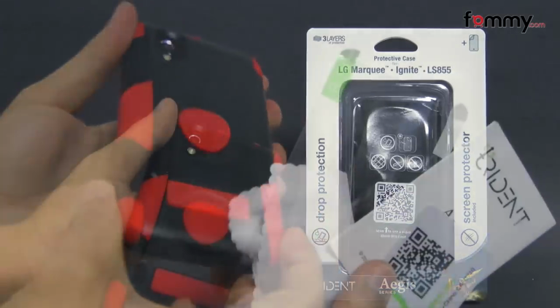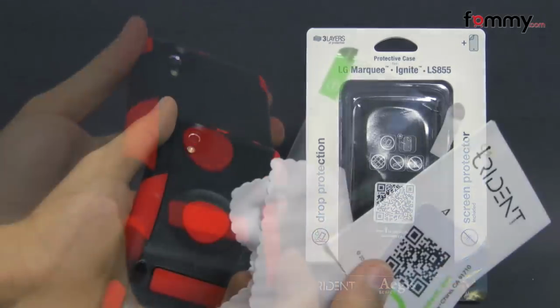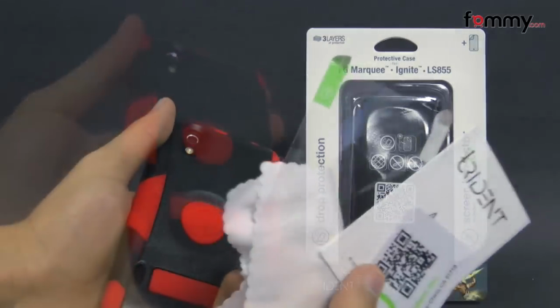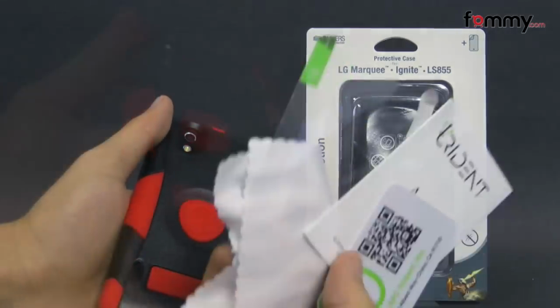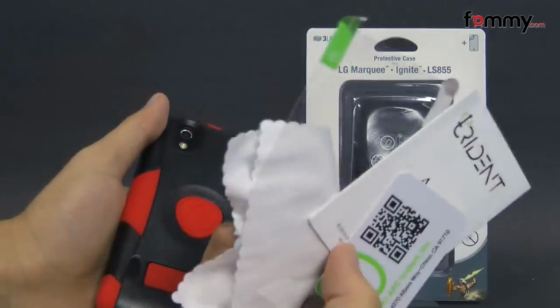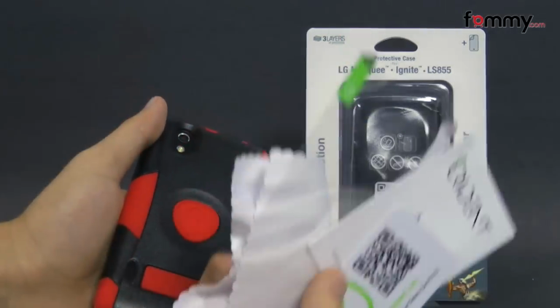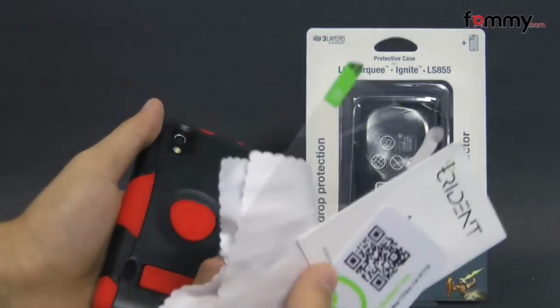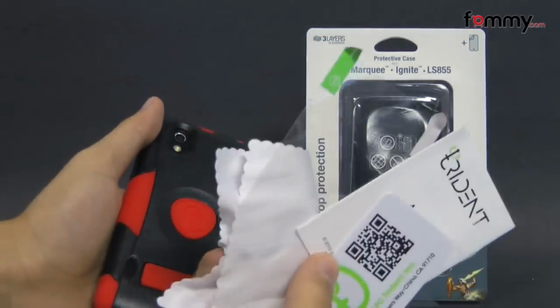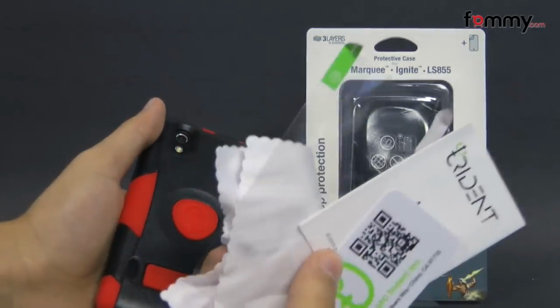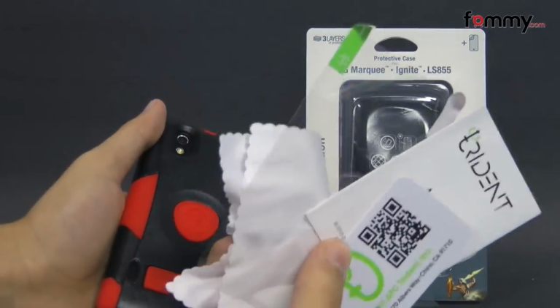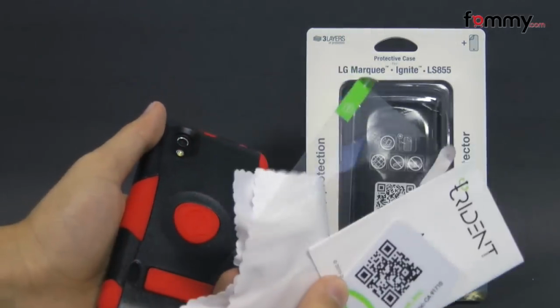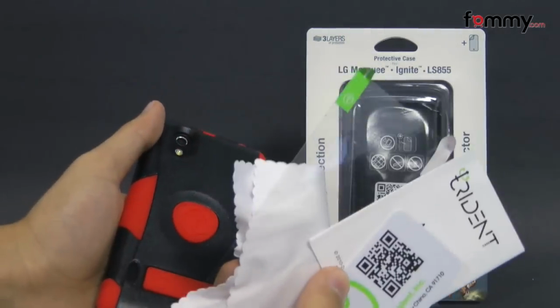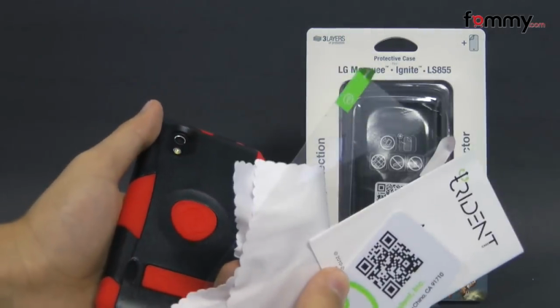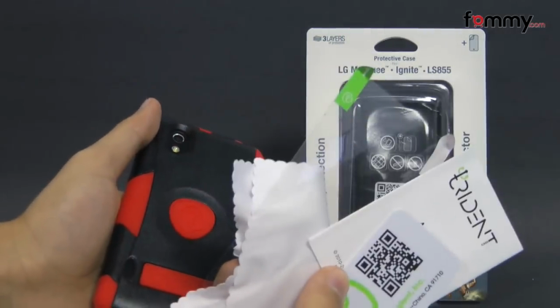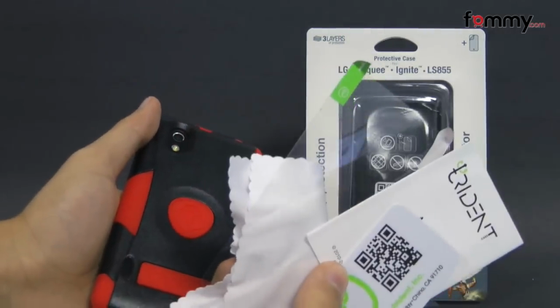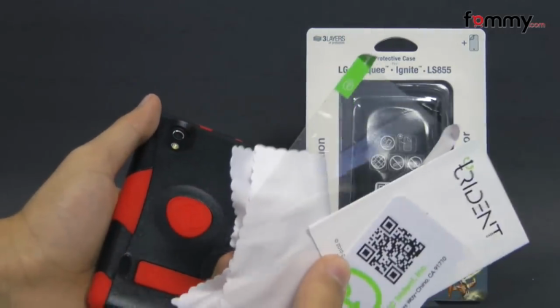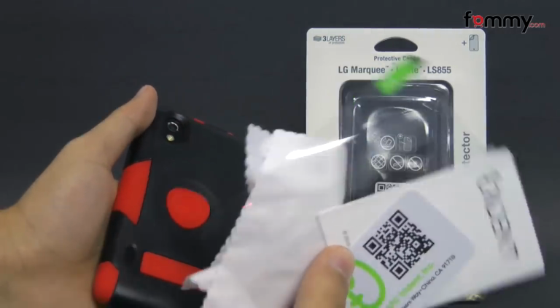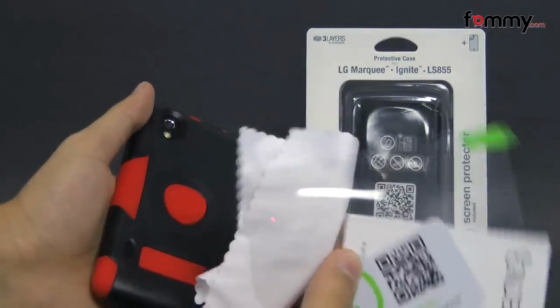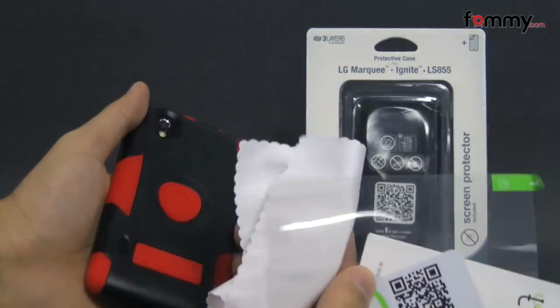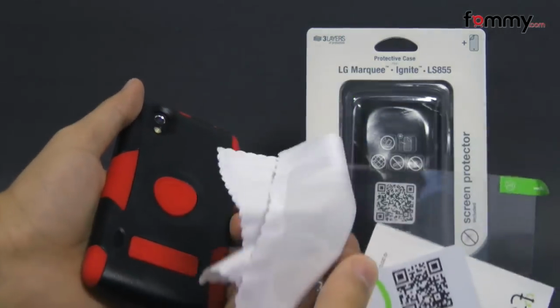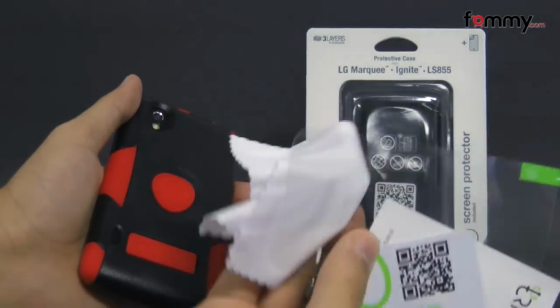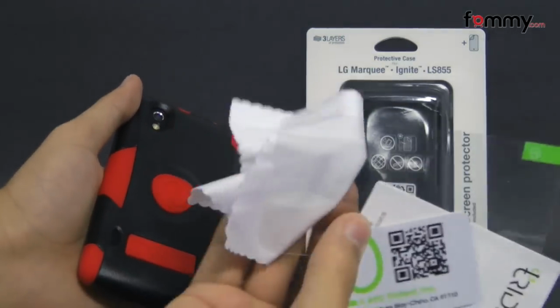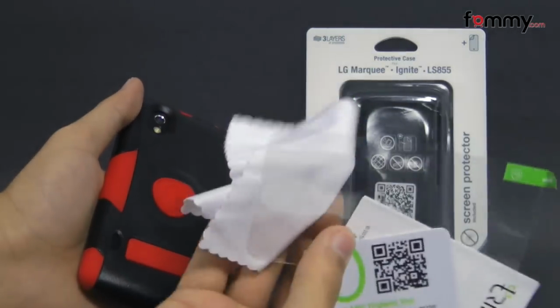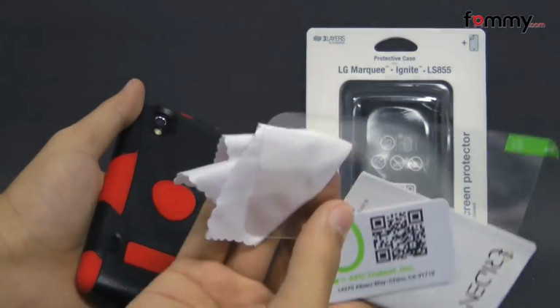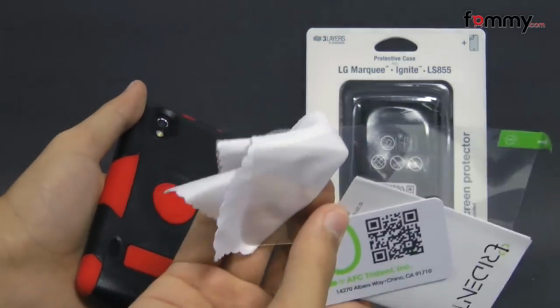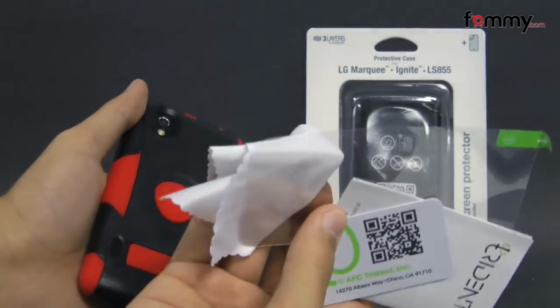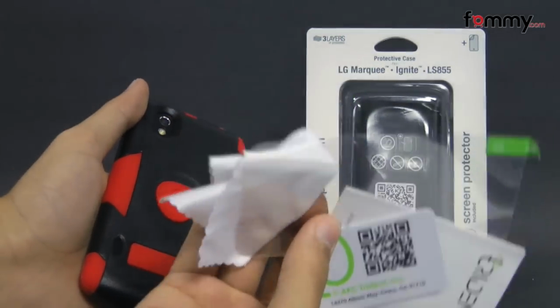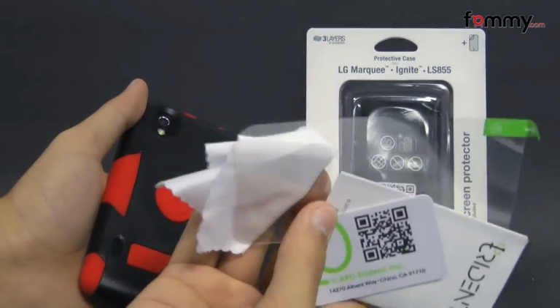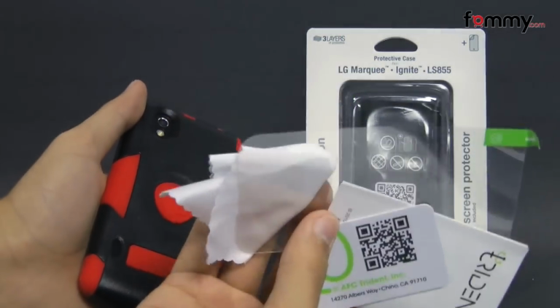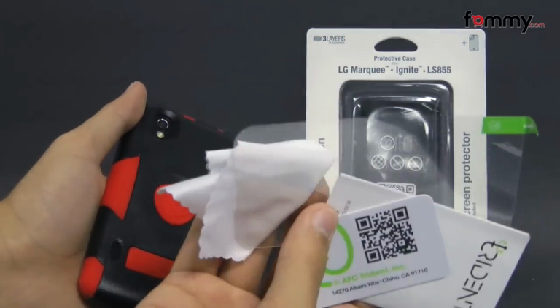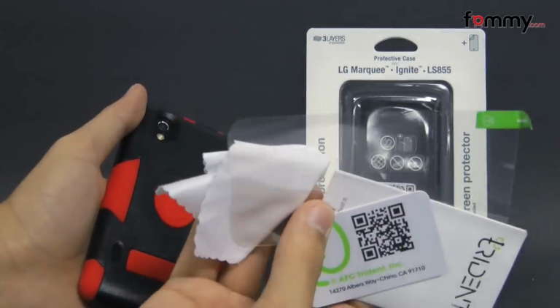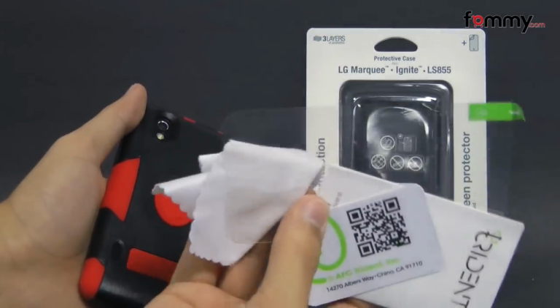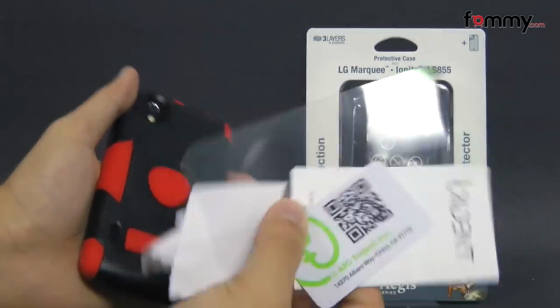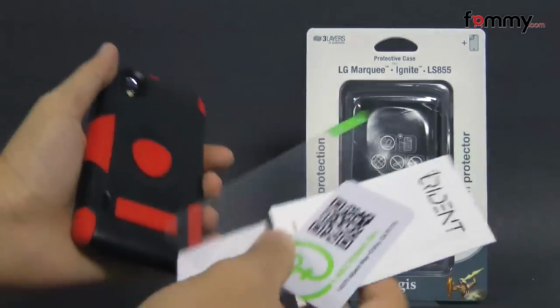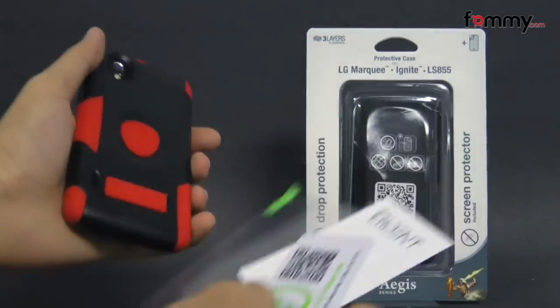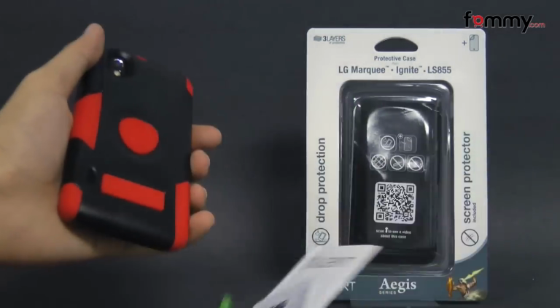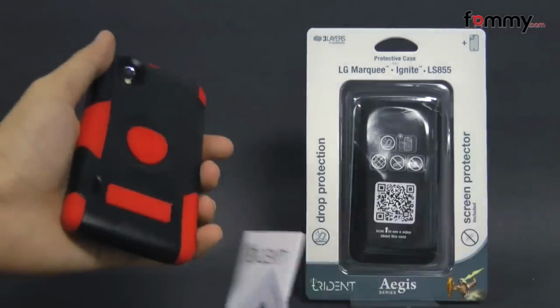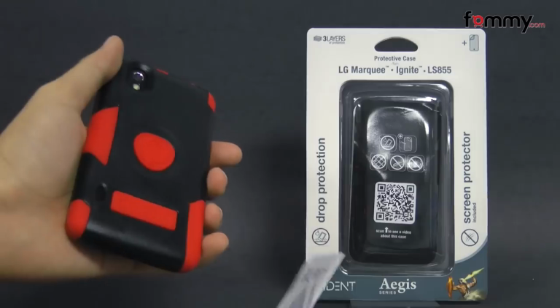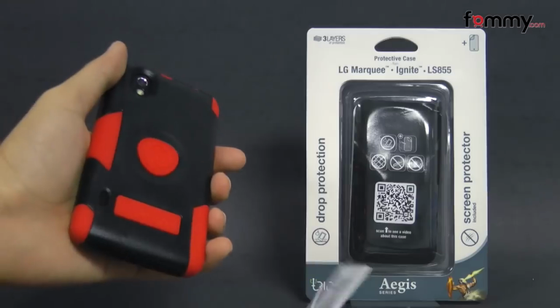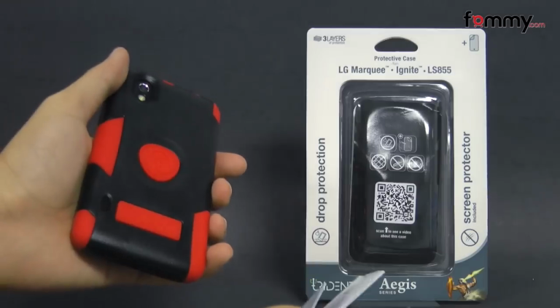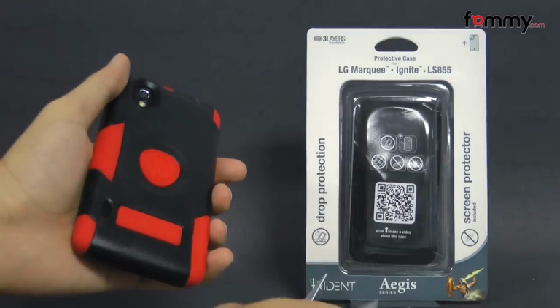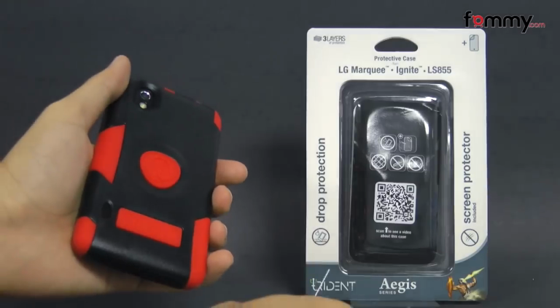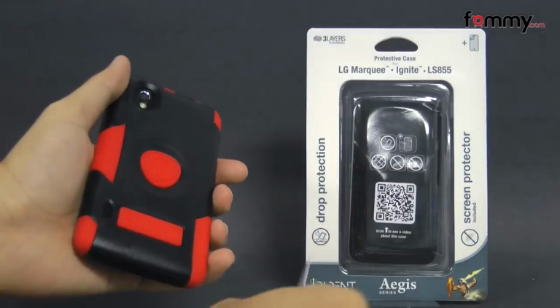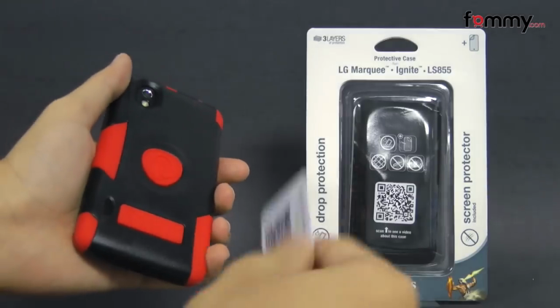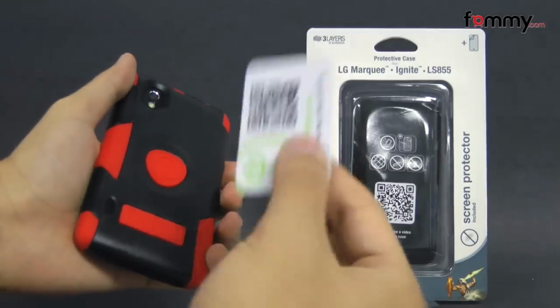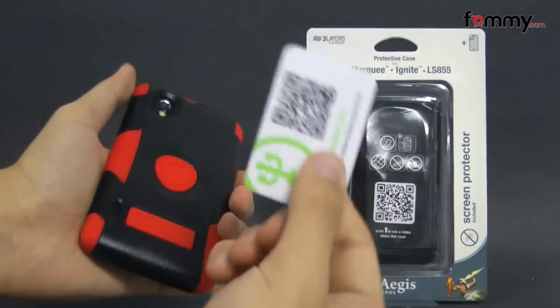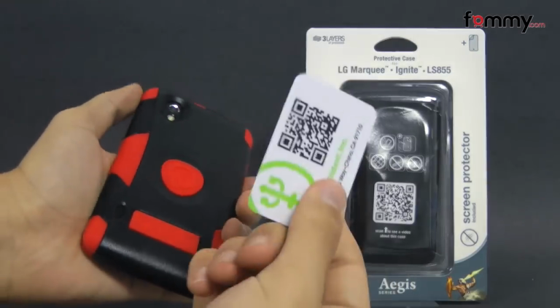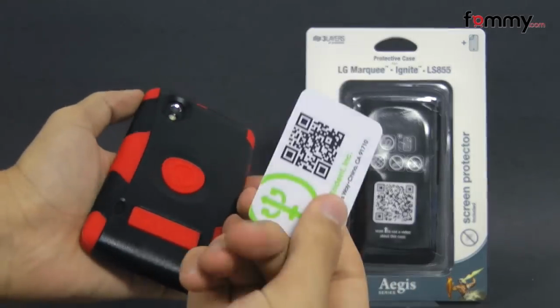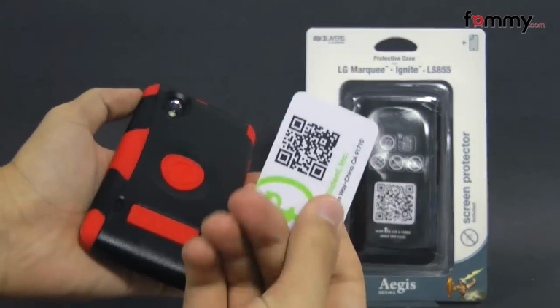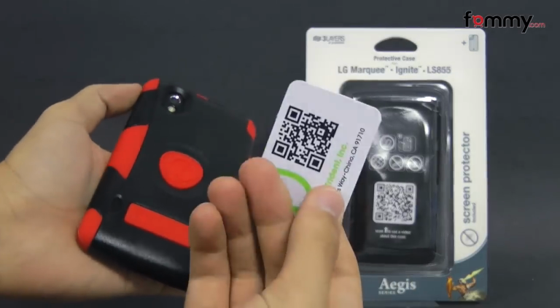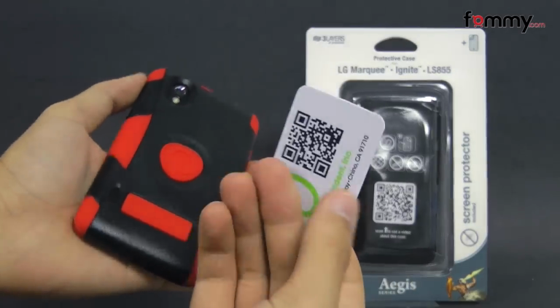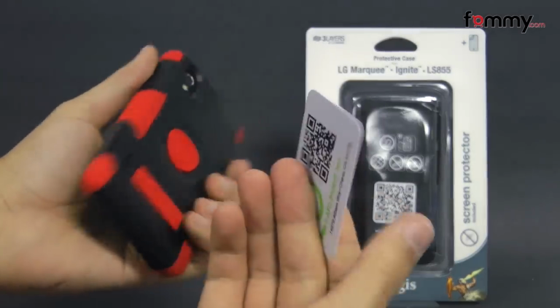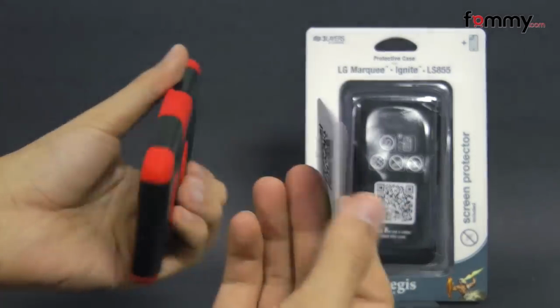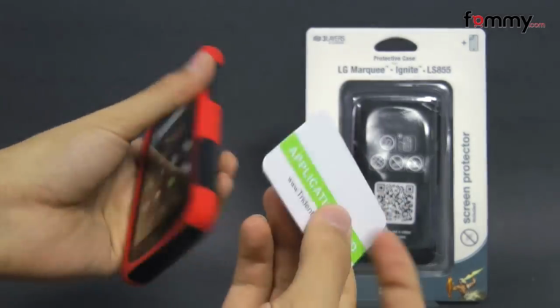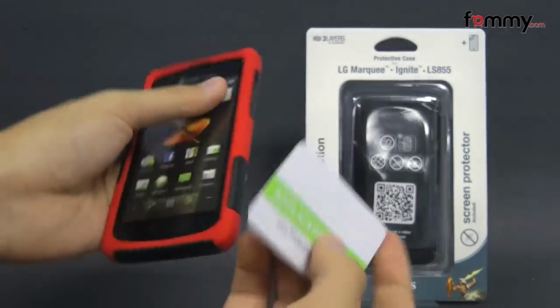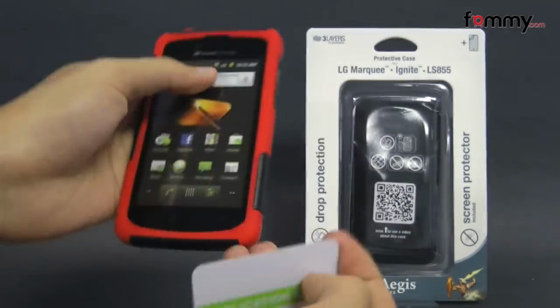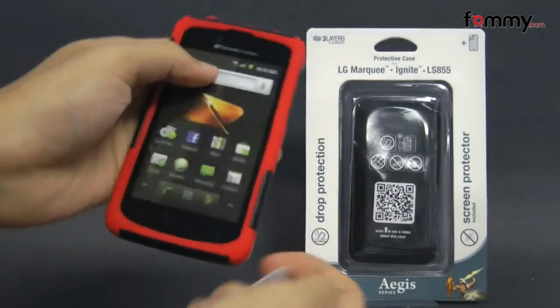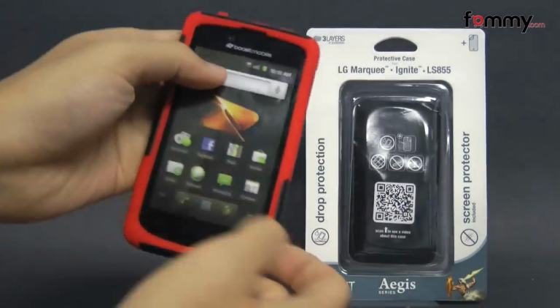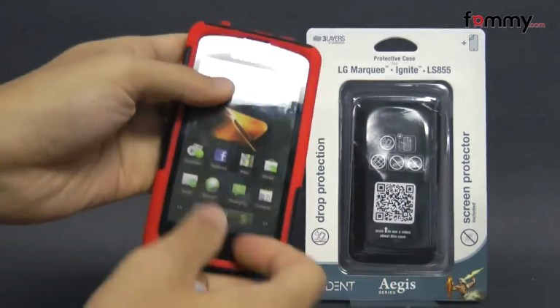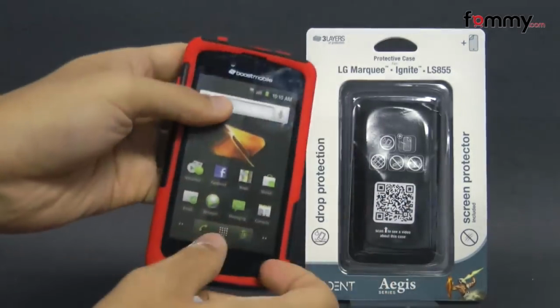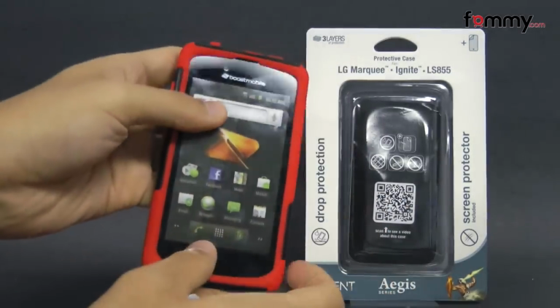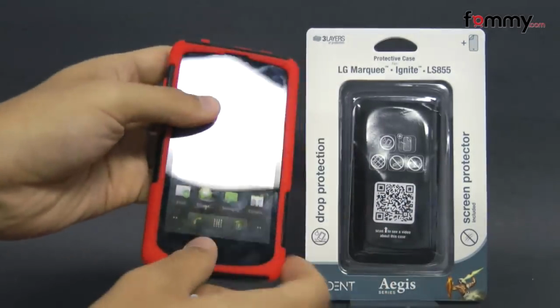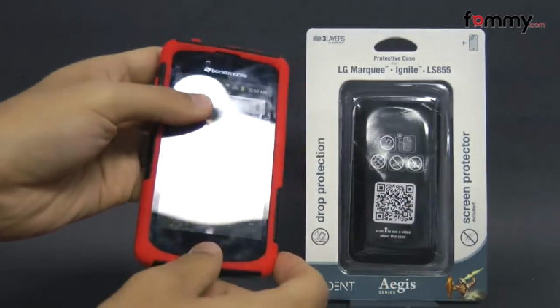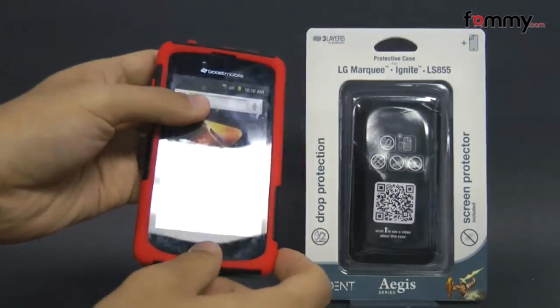It also includes a screen protector, a cleaning cloth, and an application card to apply it to your screen.